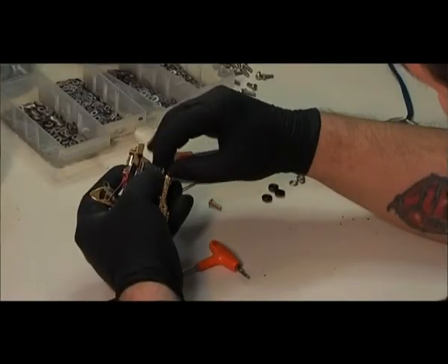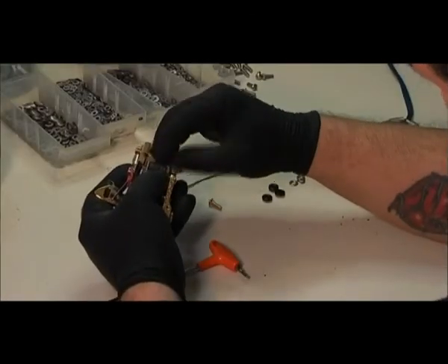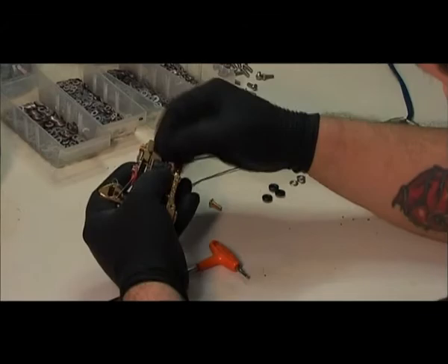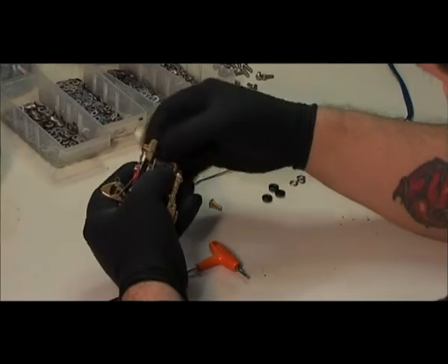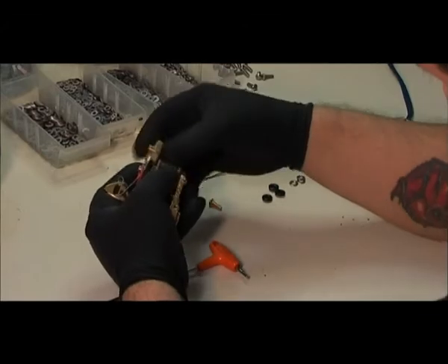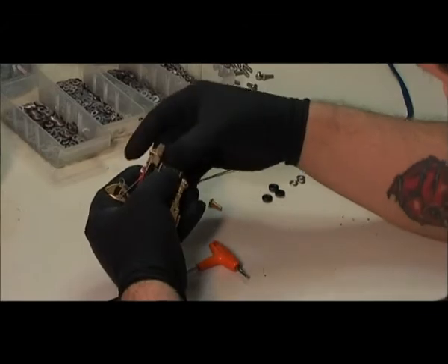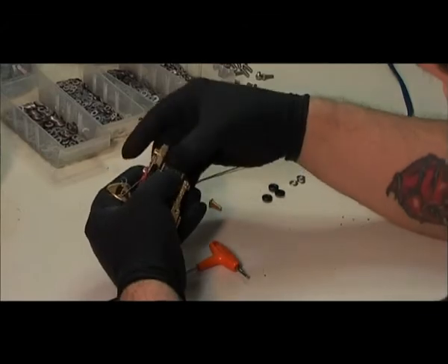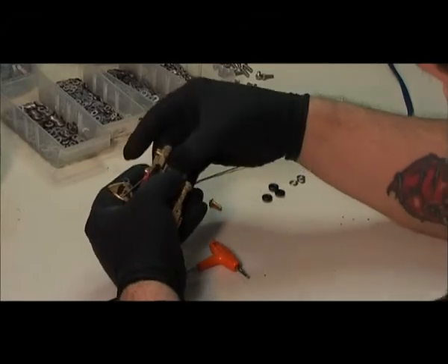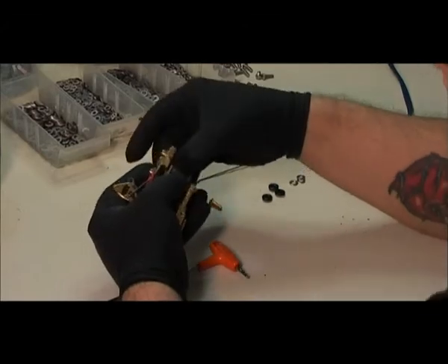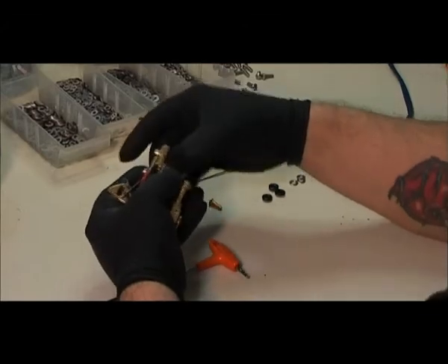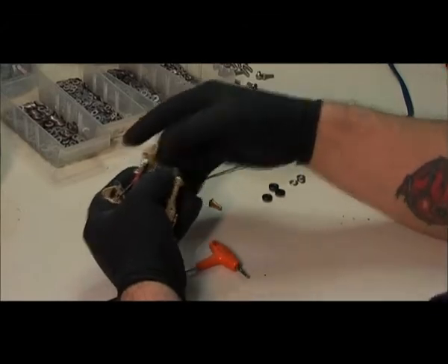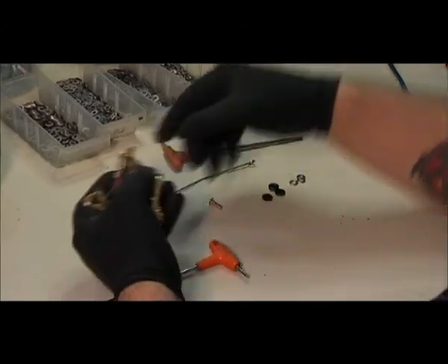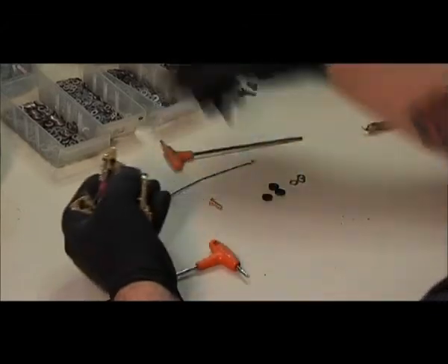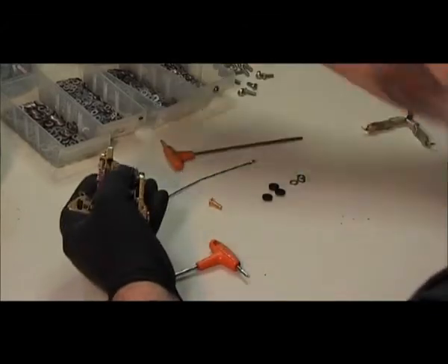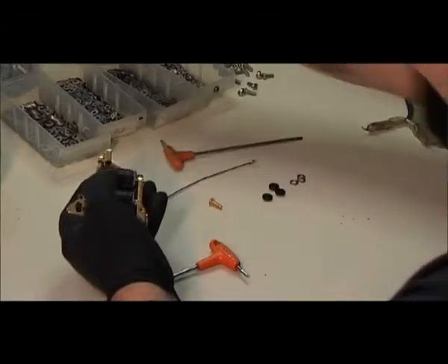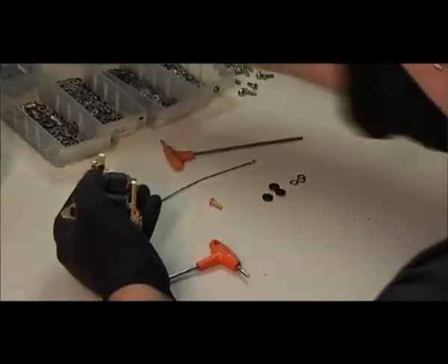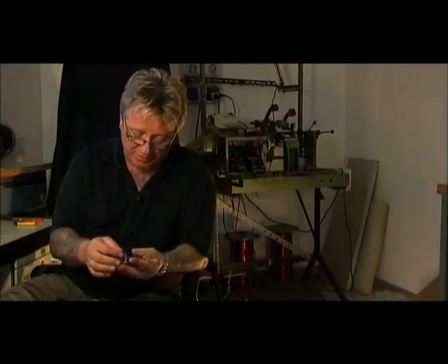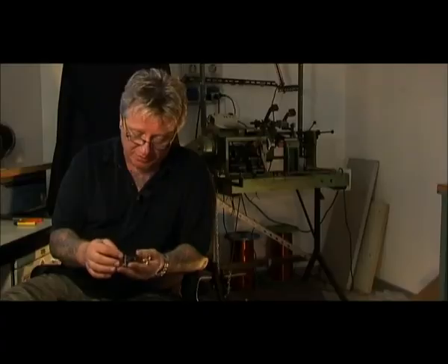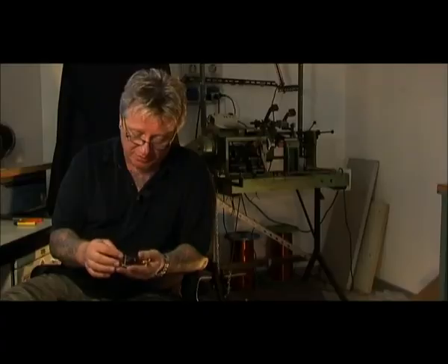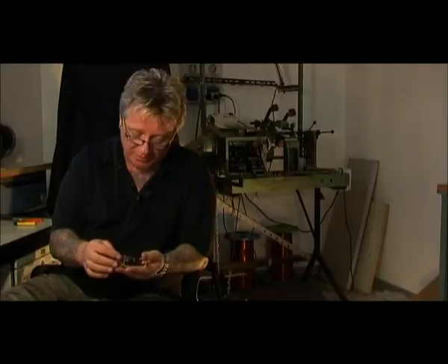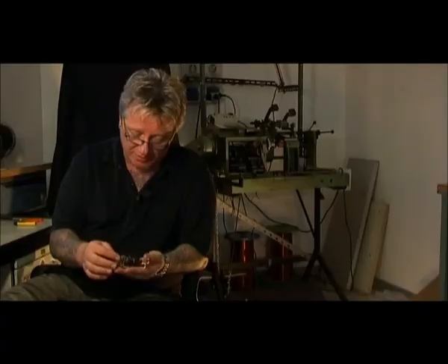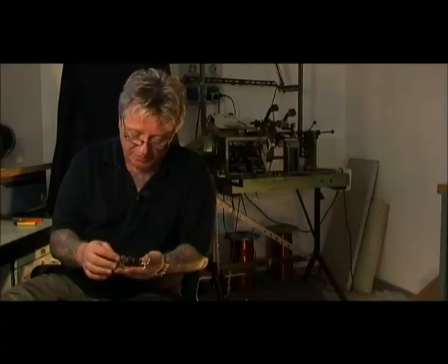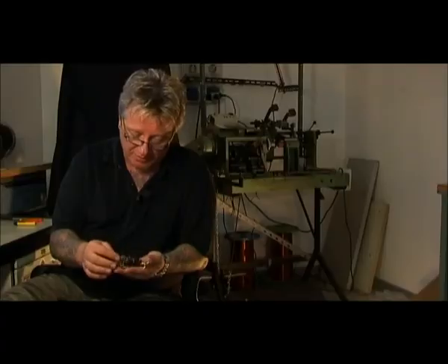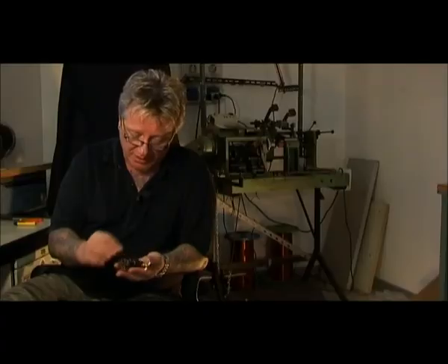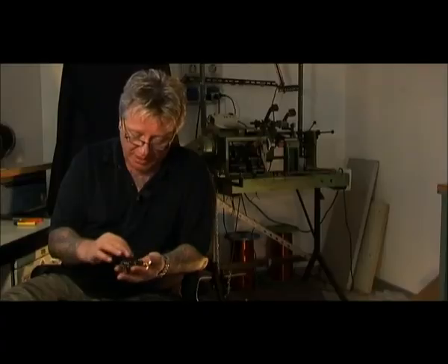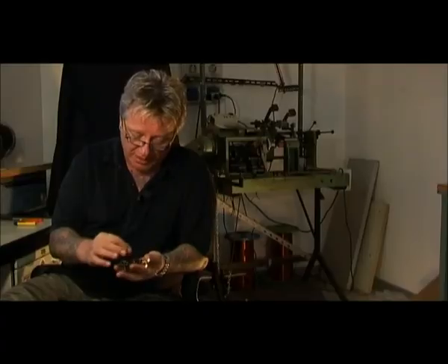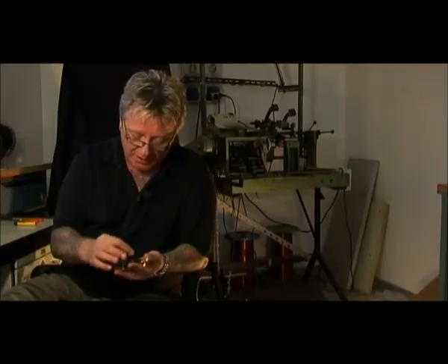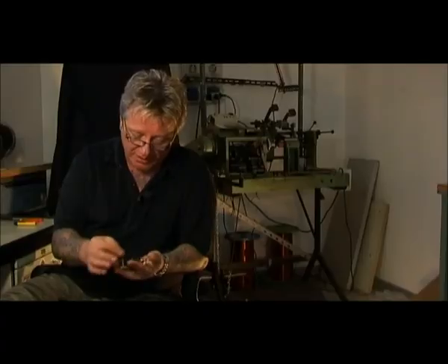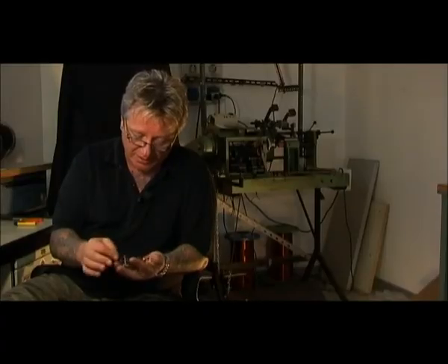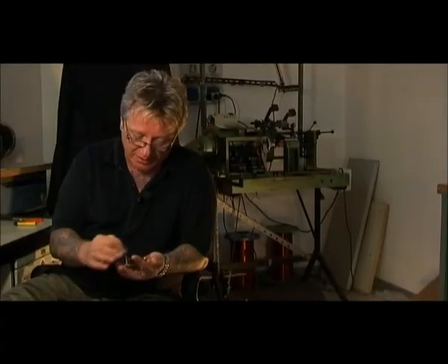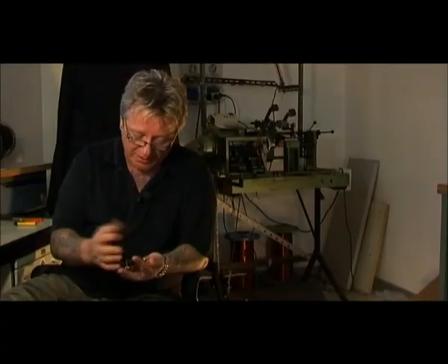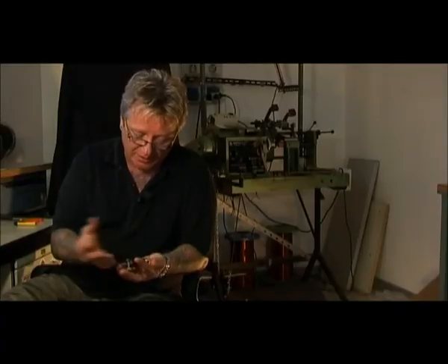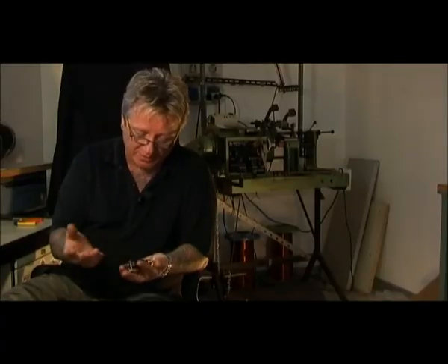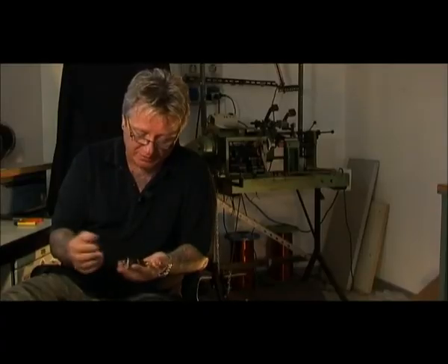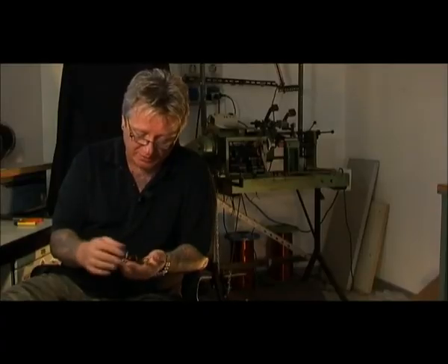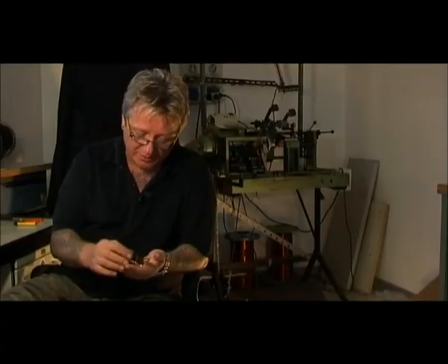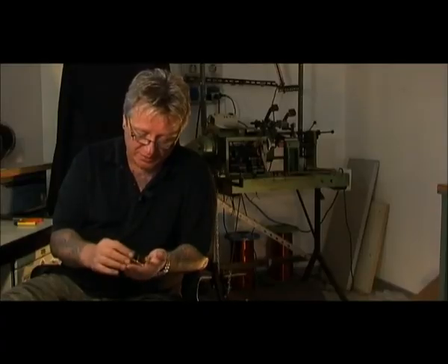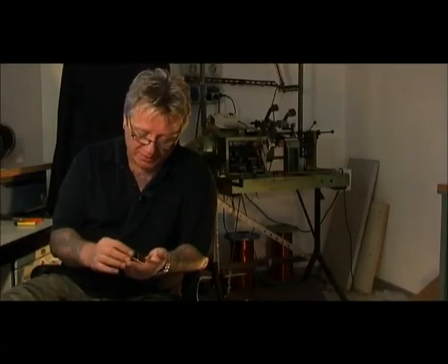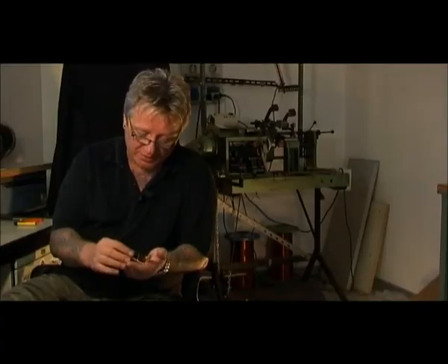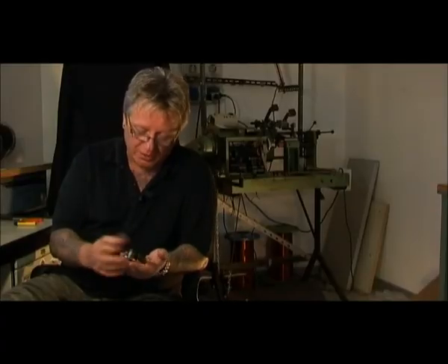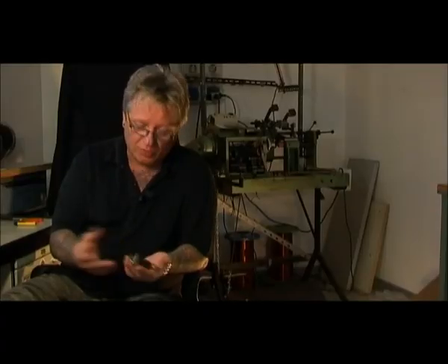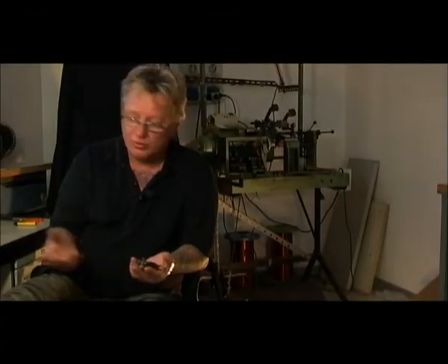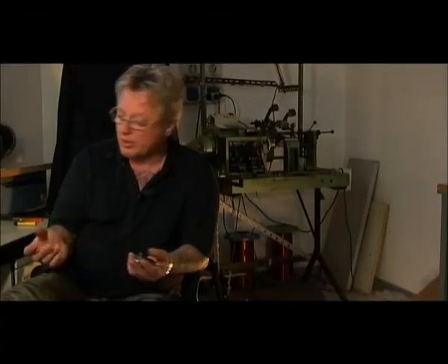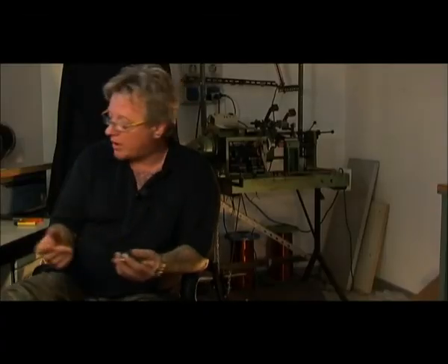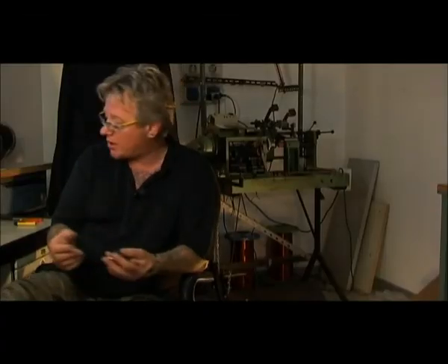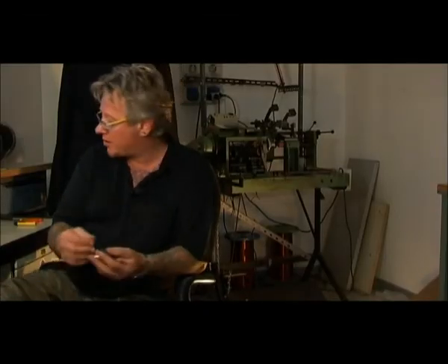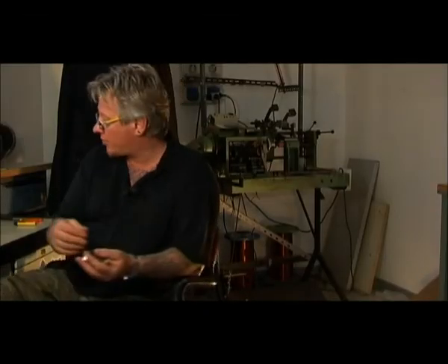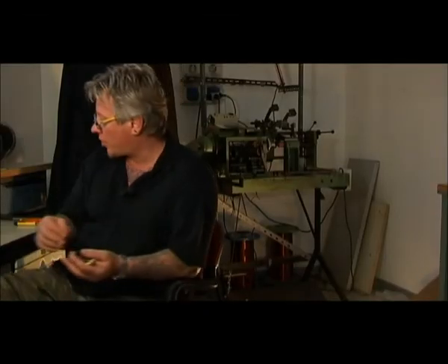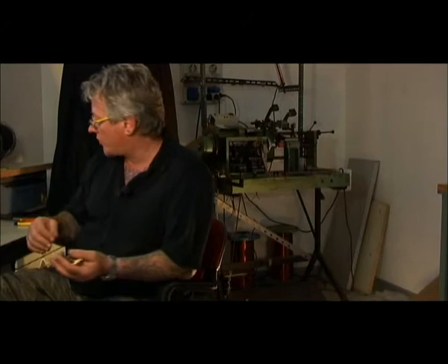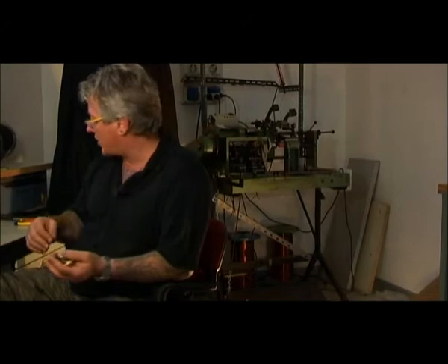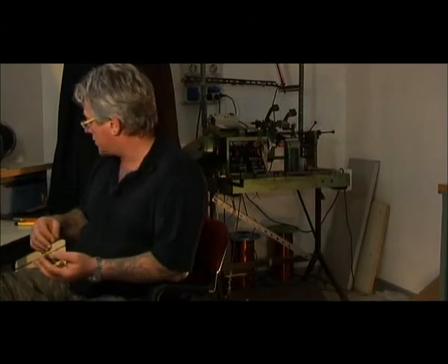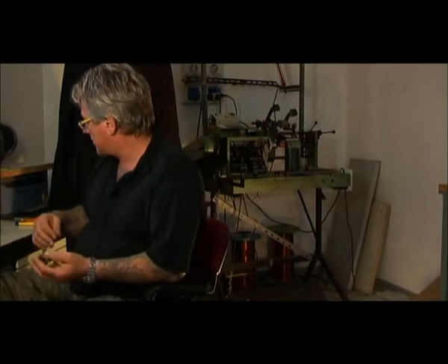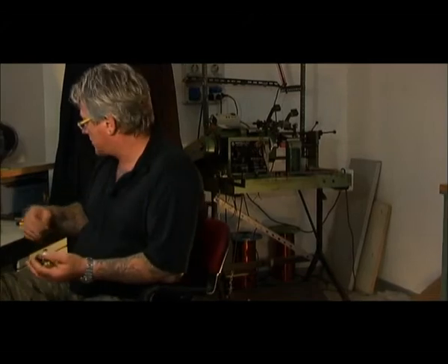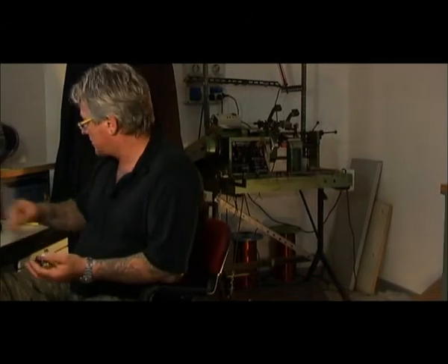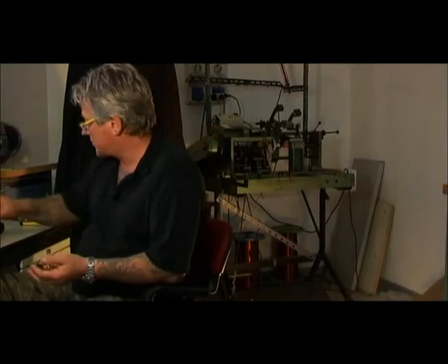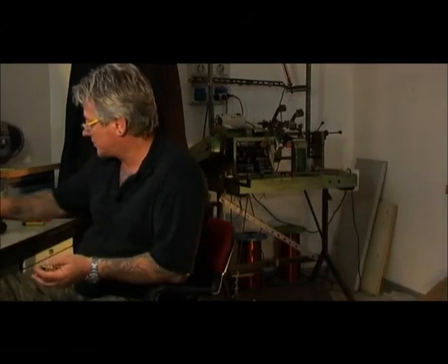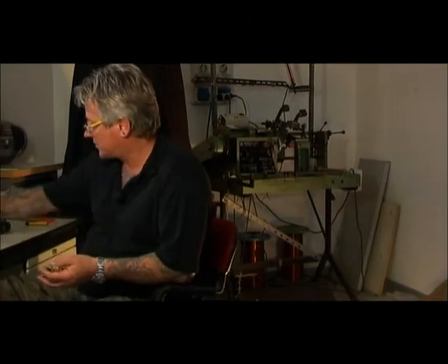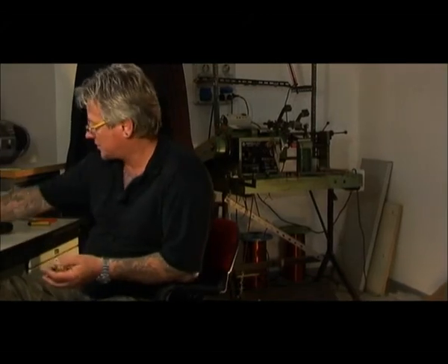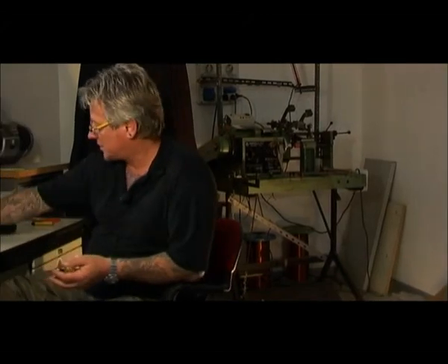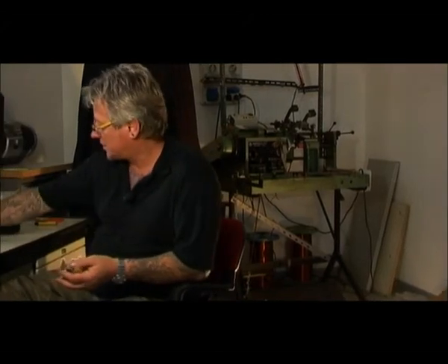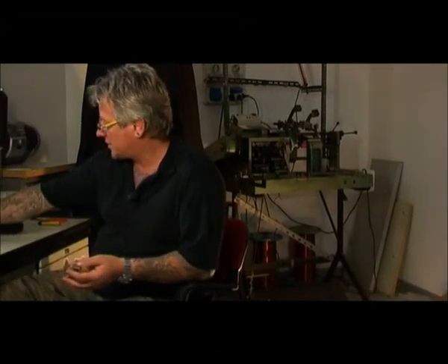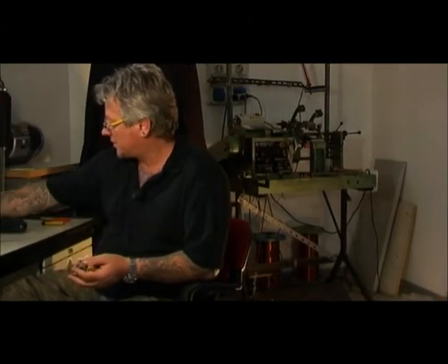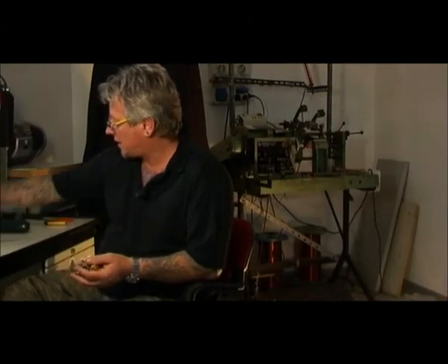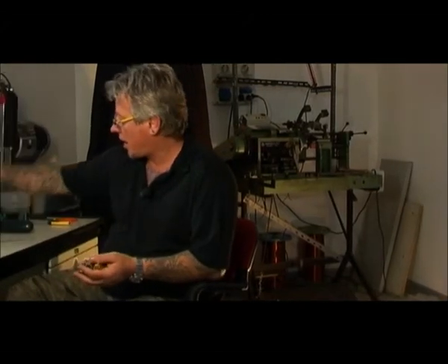Now the machine has all the mechanical parts. Let's see whether it works or not.